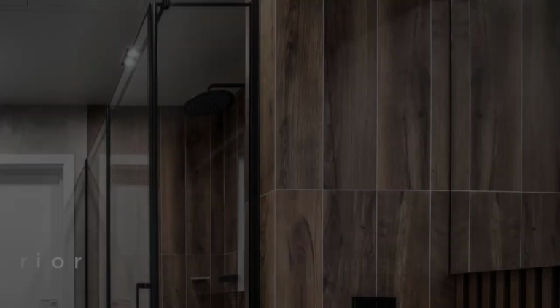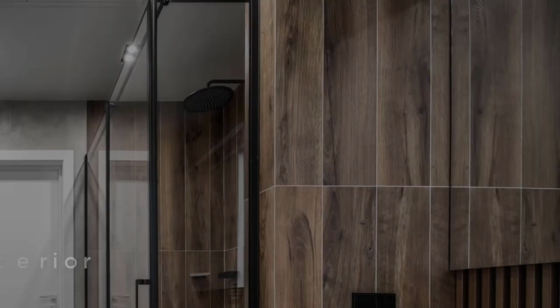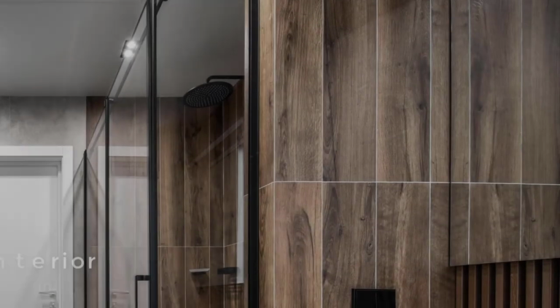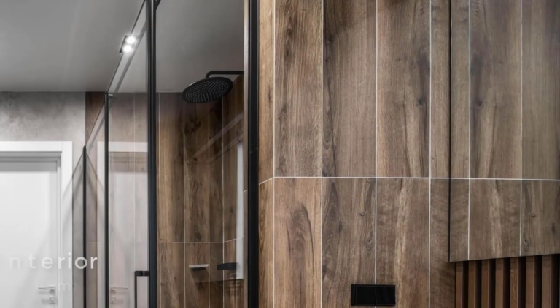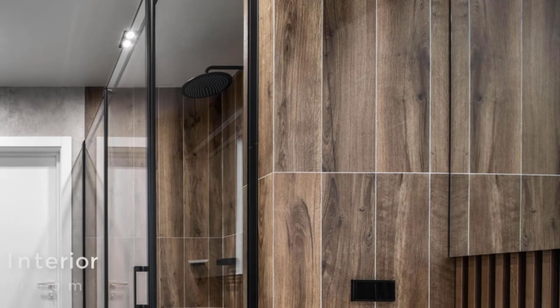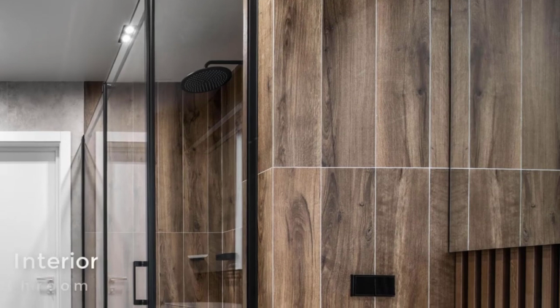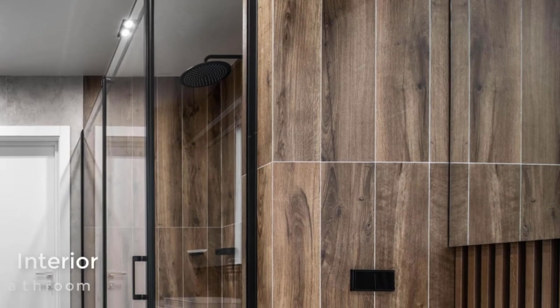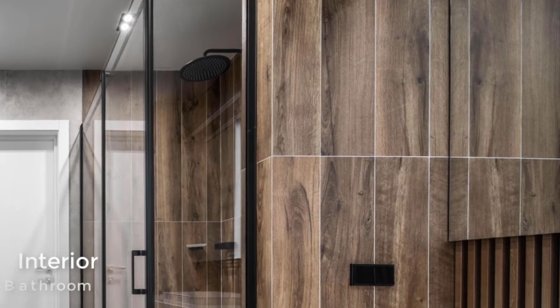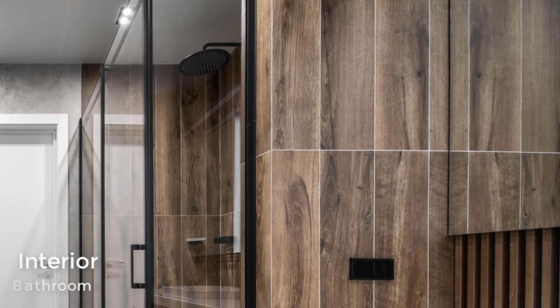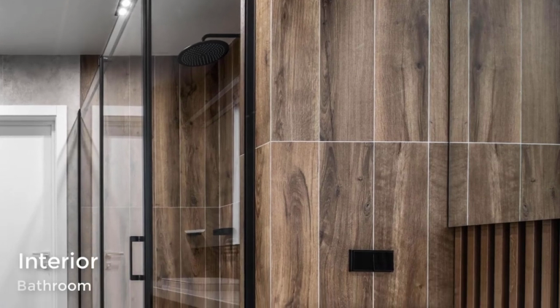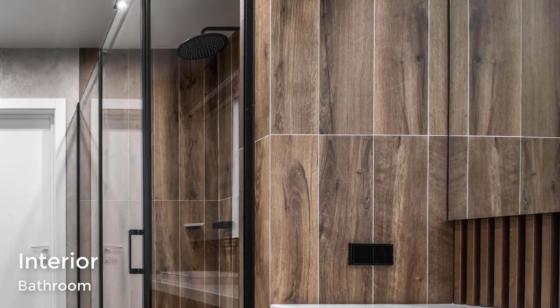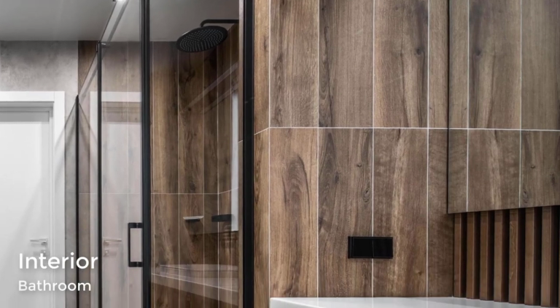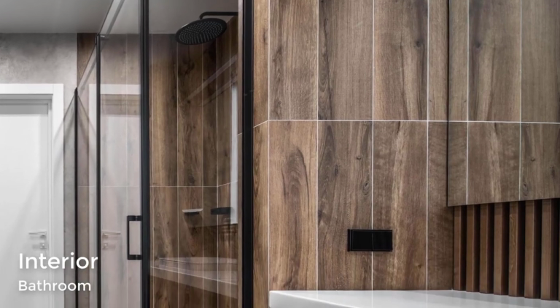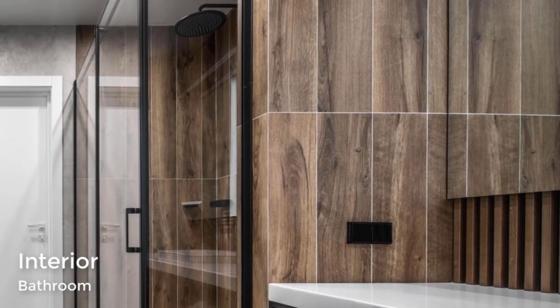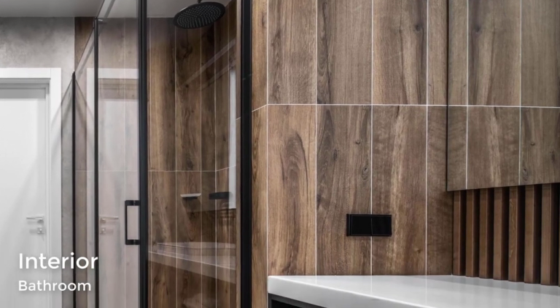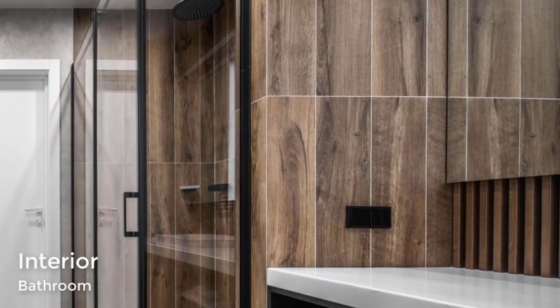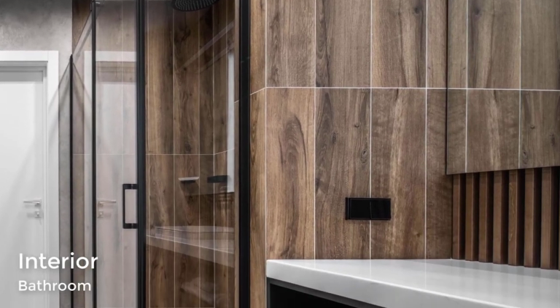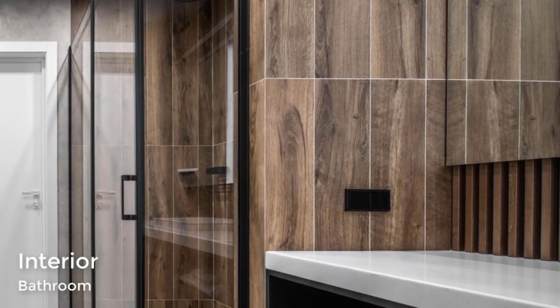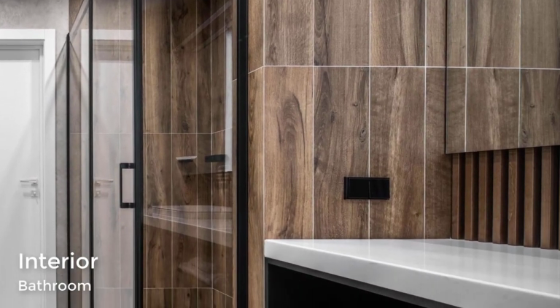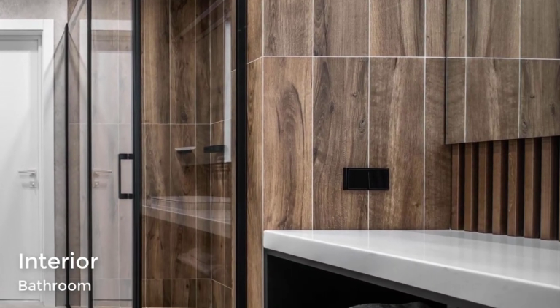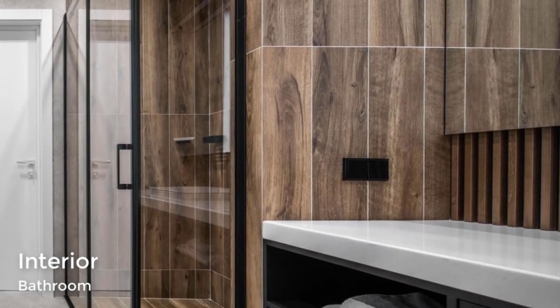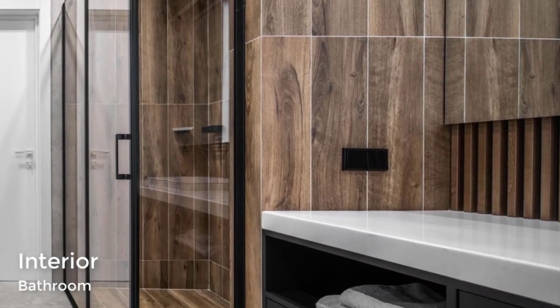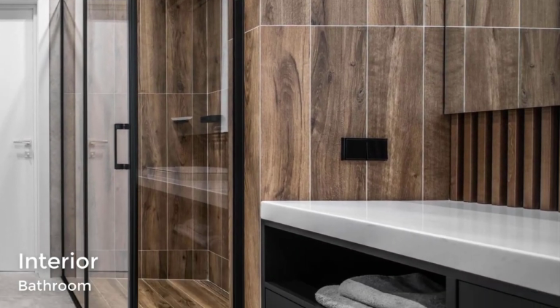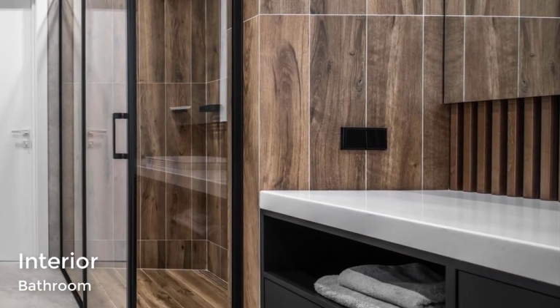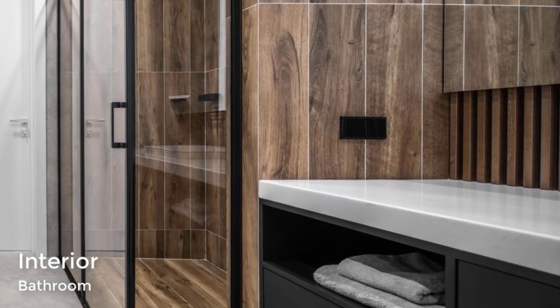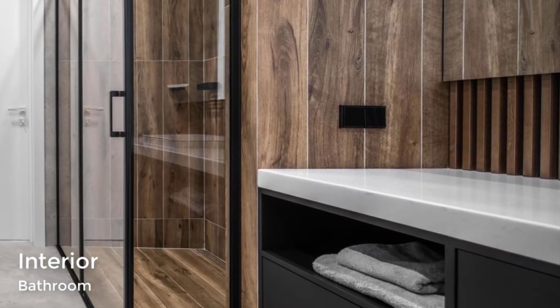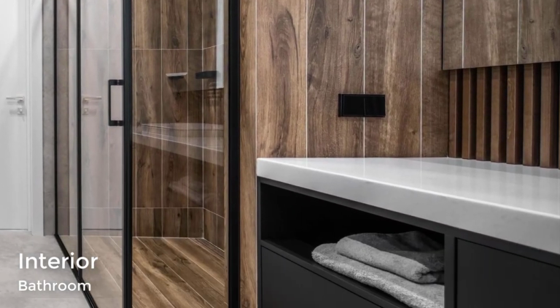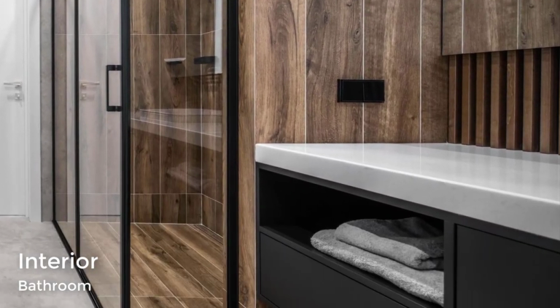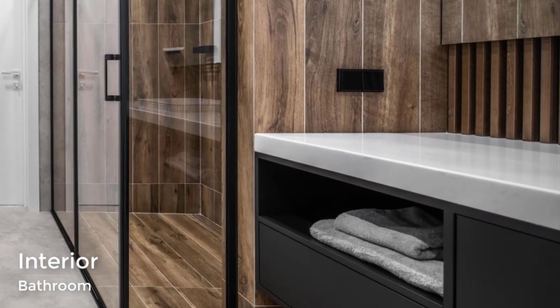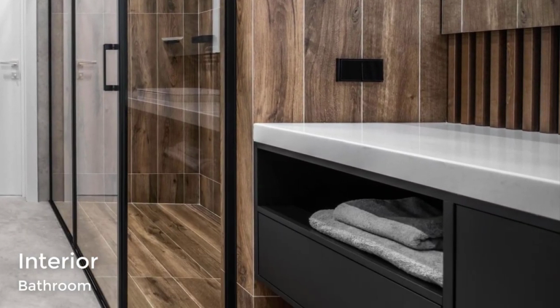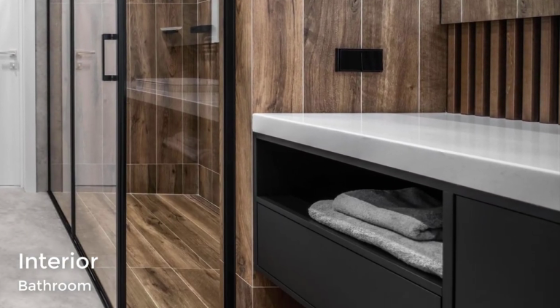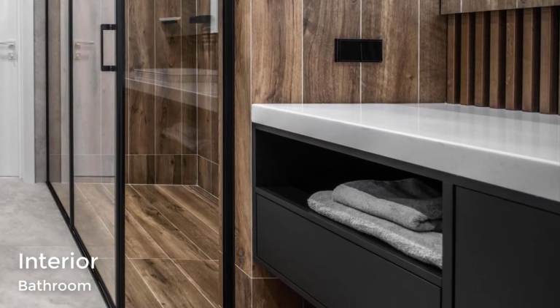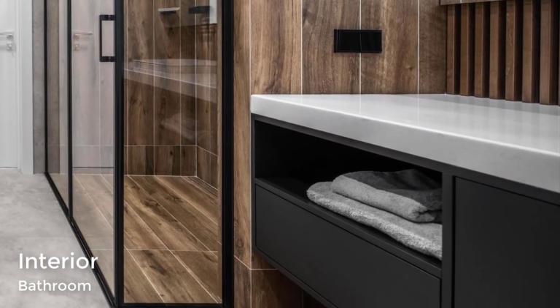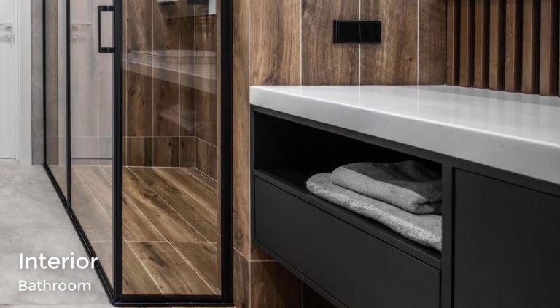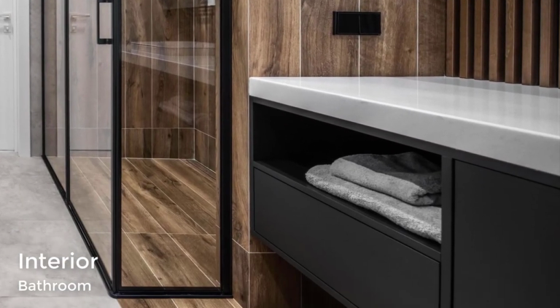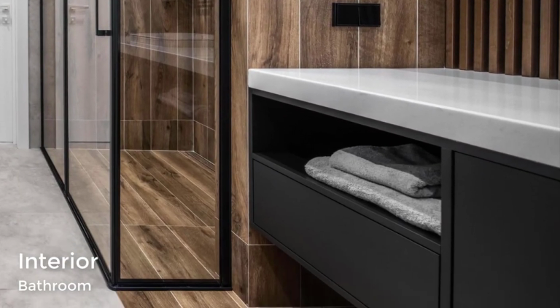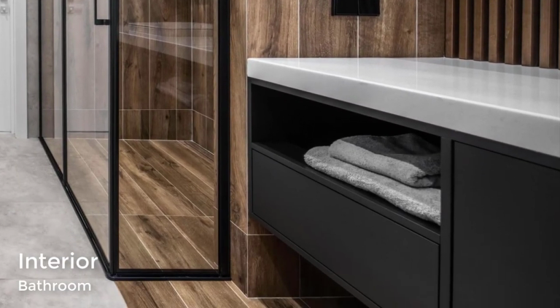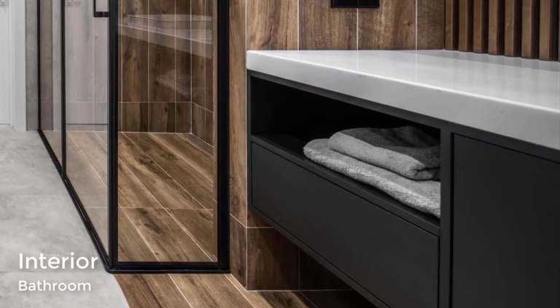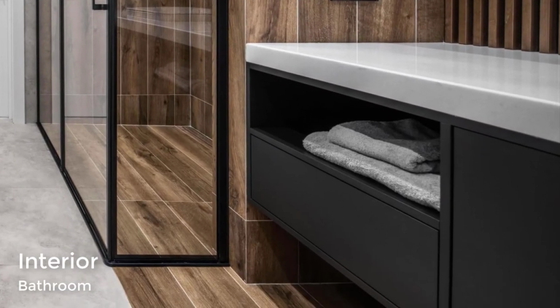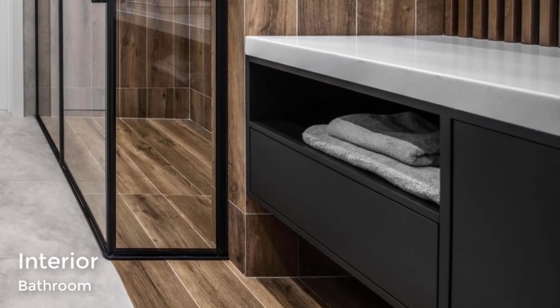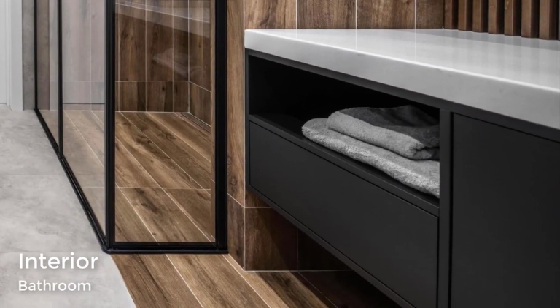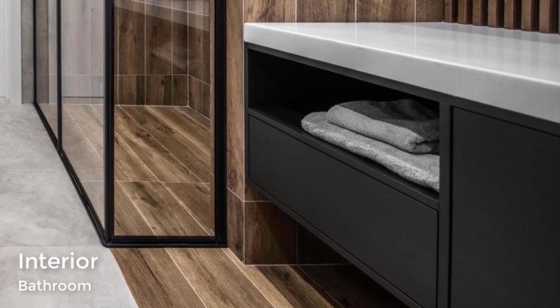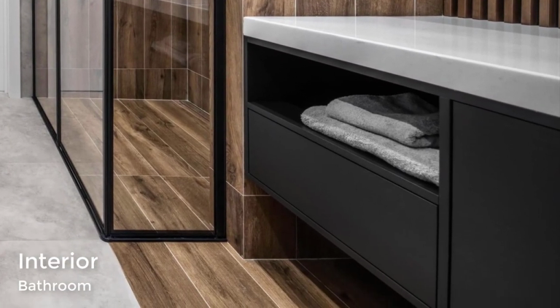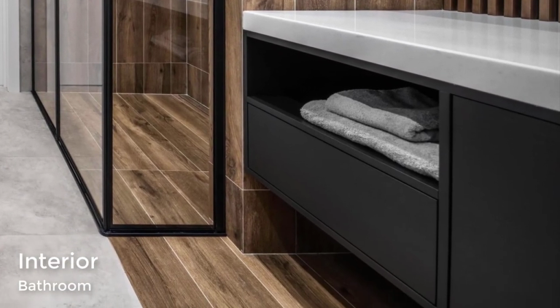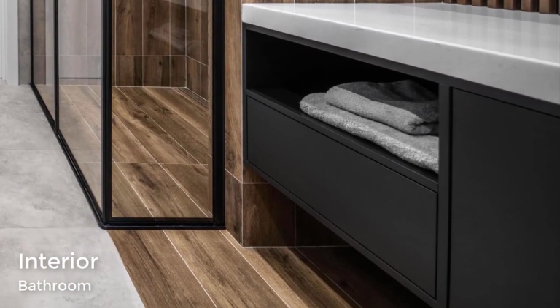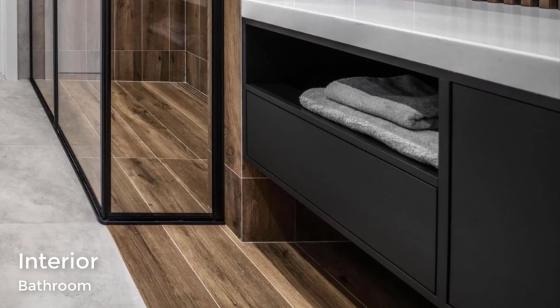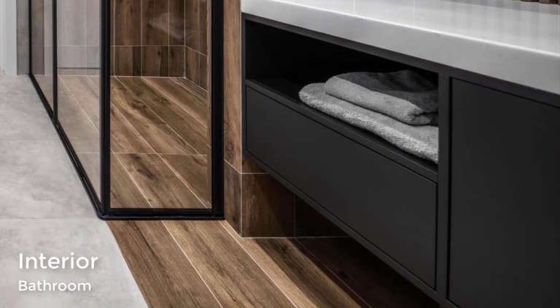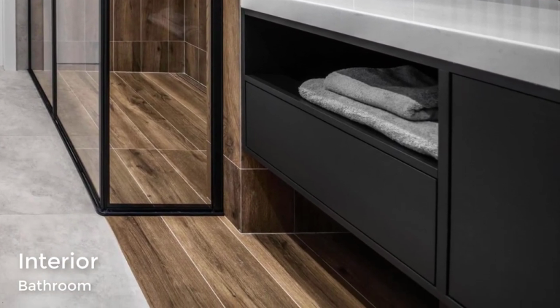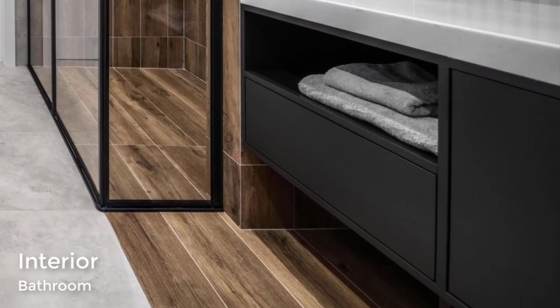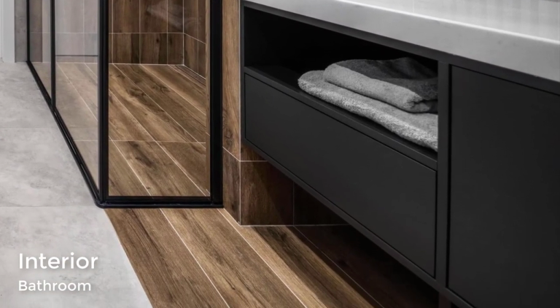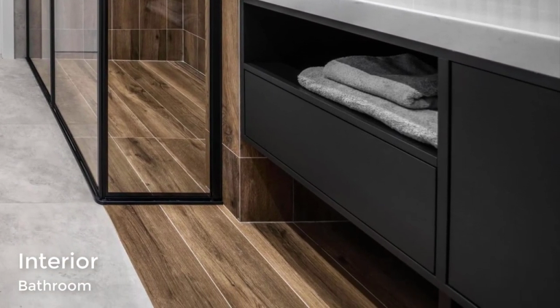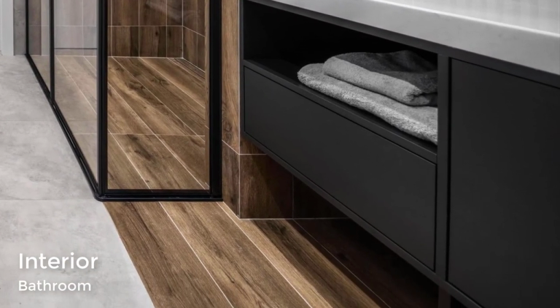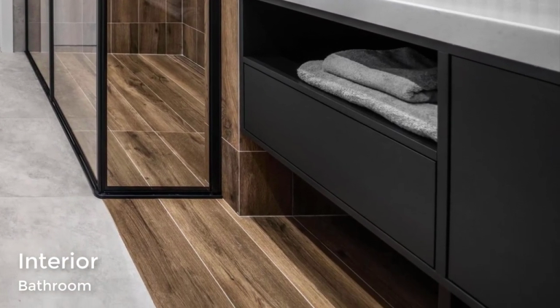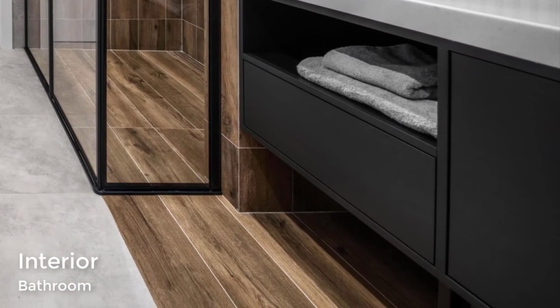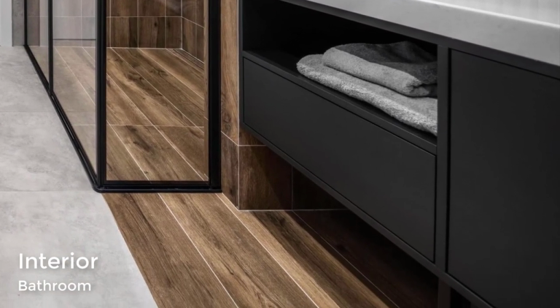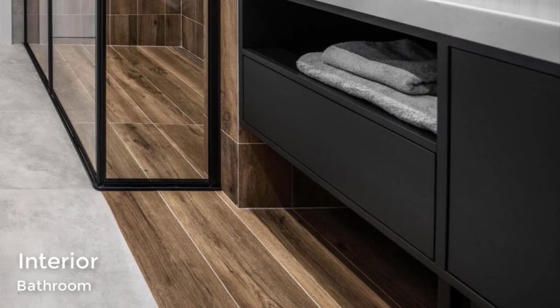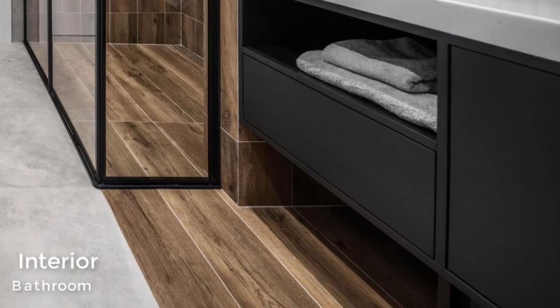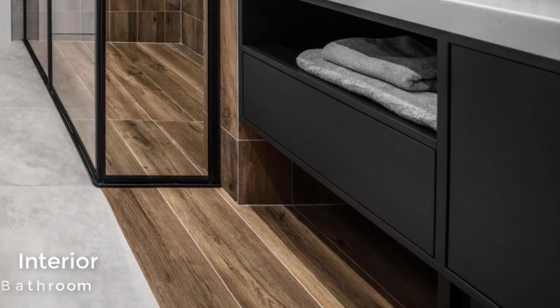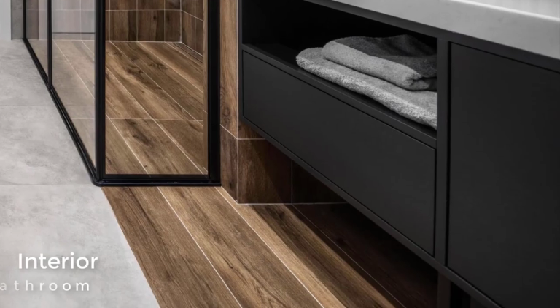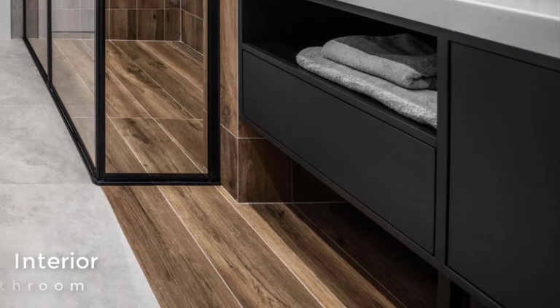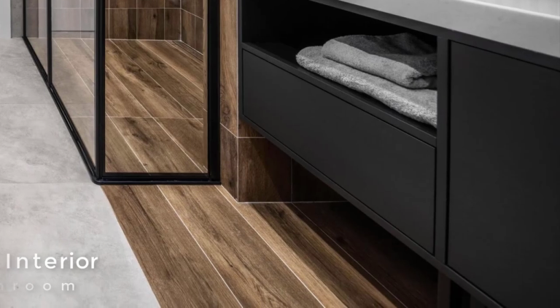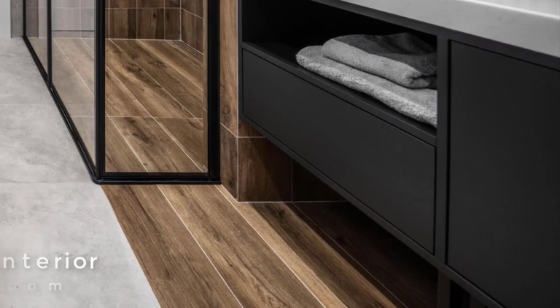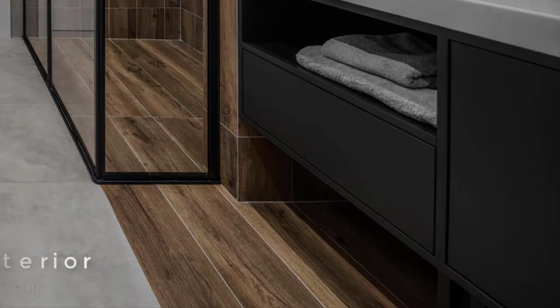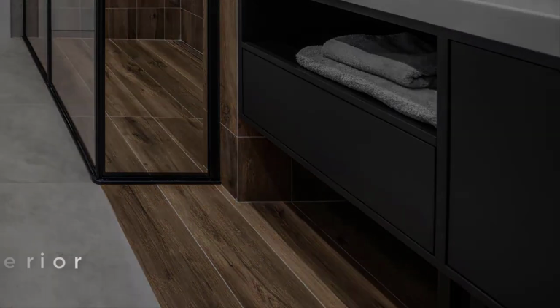In the bathroom, a black vanity matches the shower screen frame and the hardware, while in the sauna, gray stone has been used.